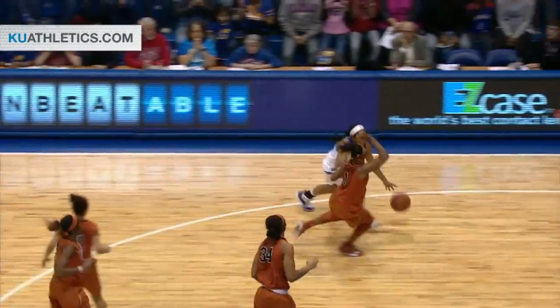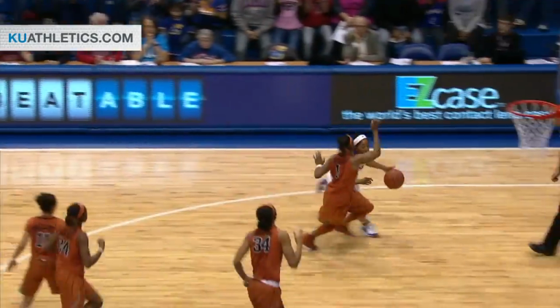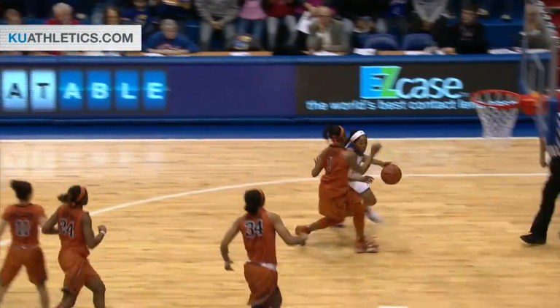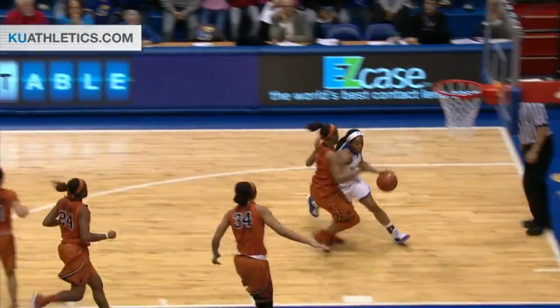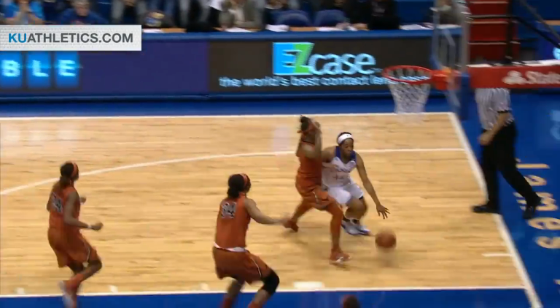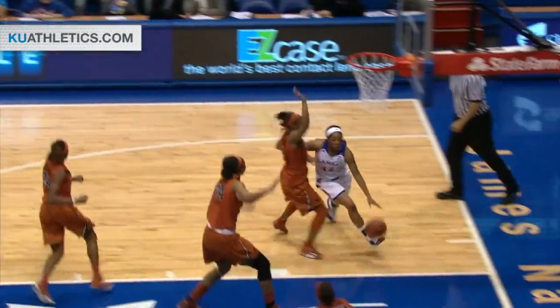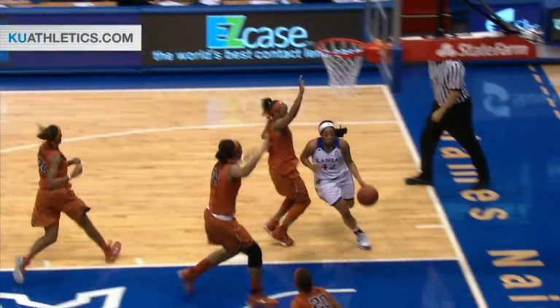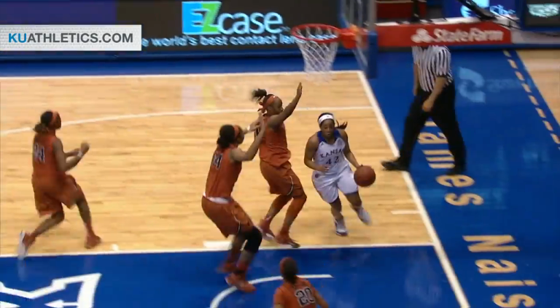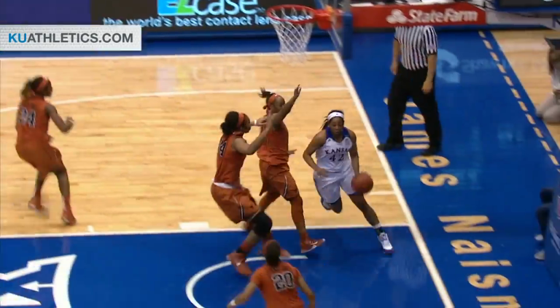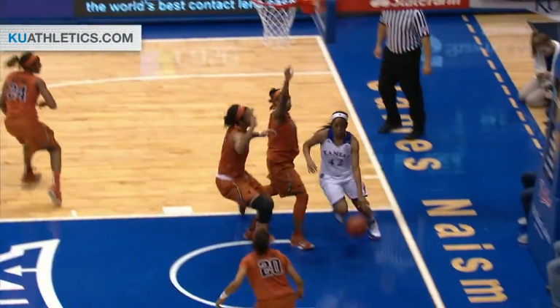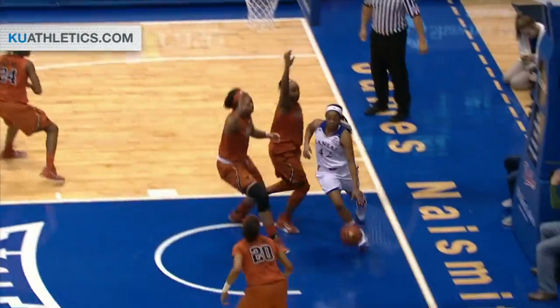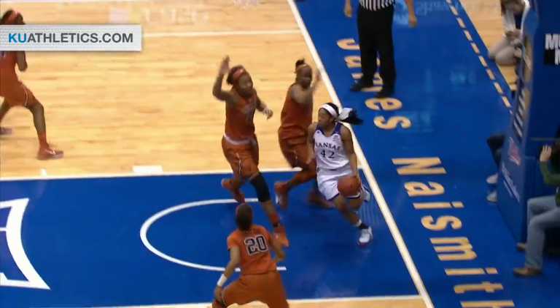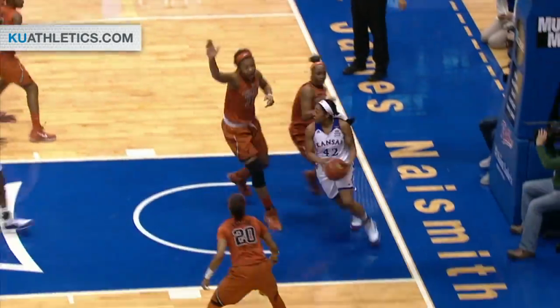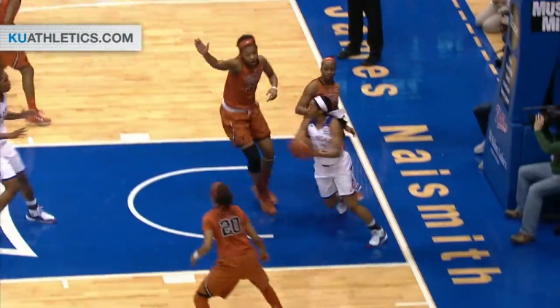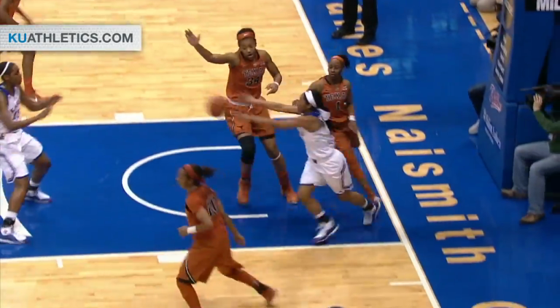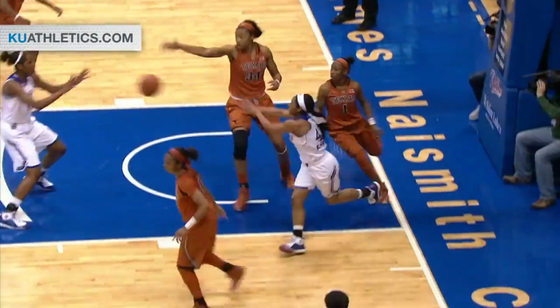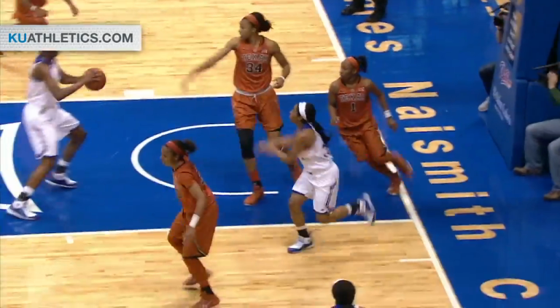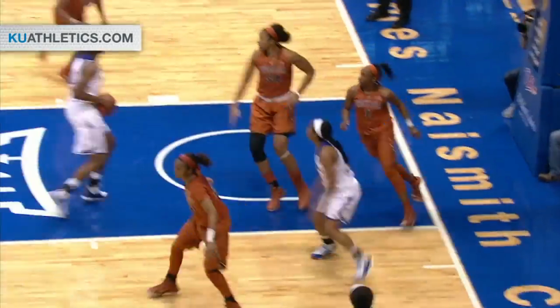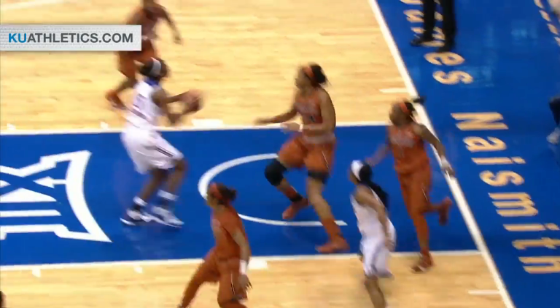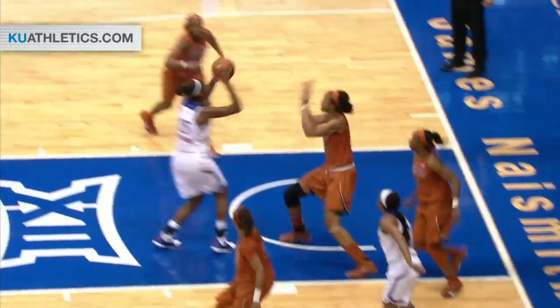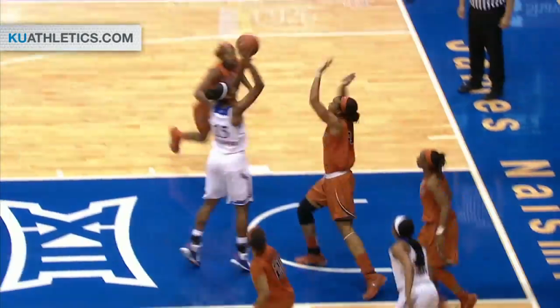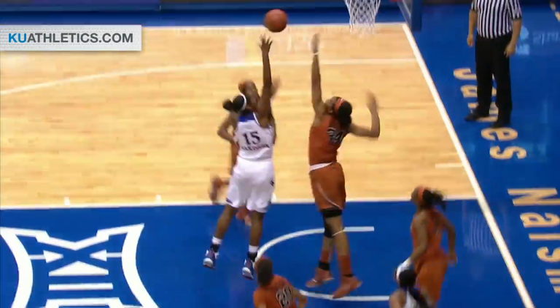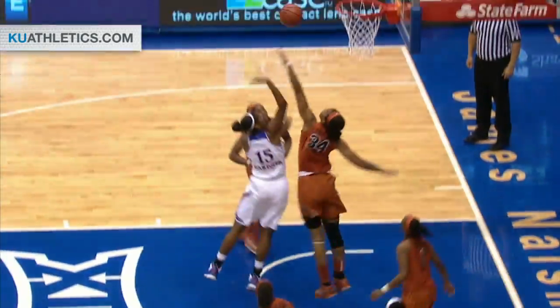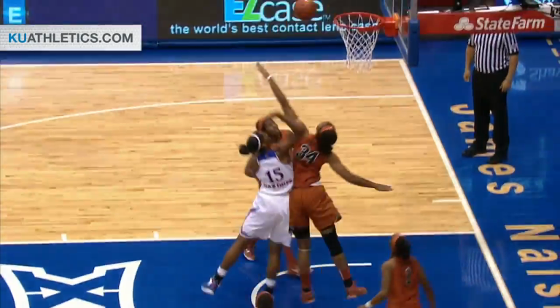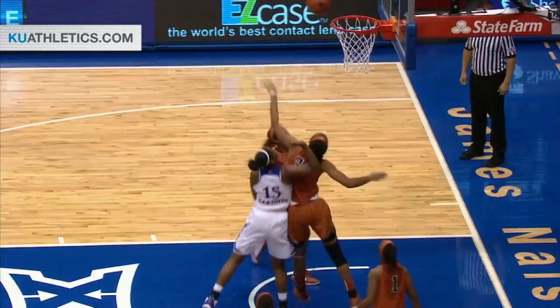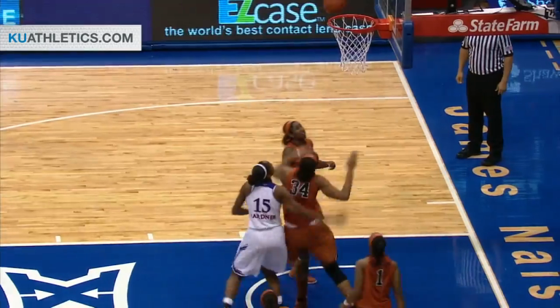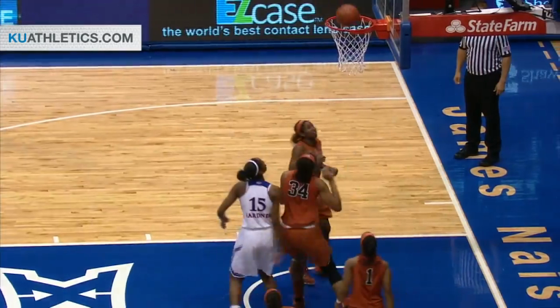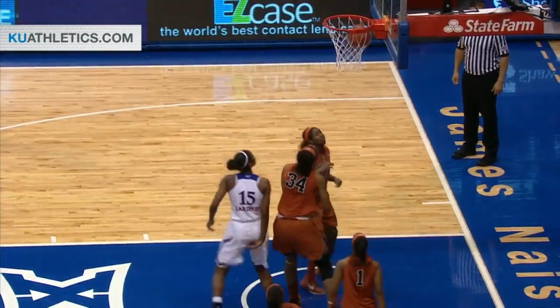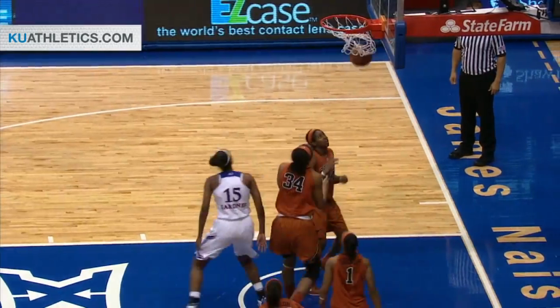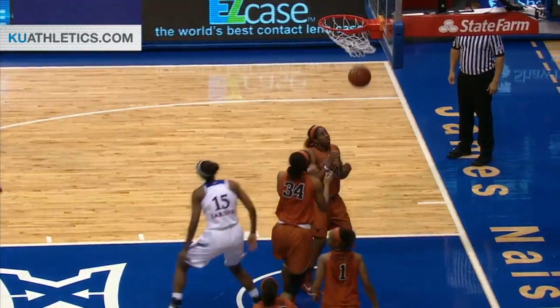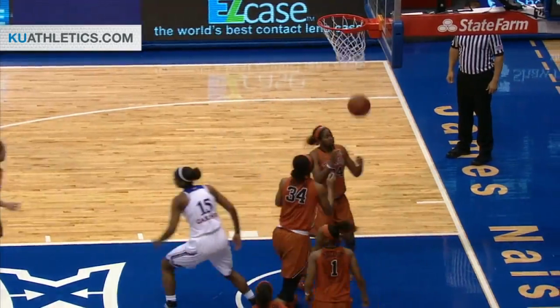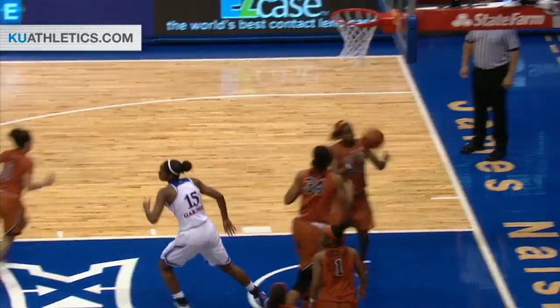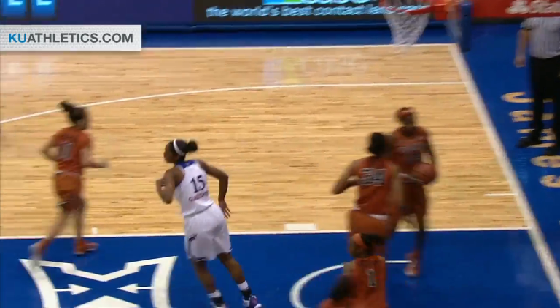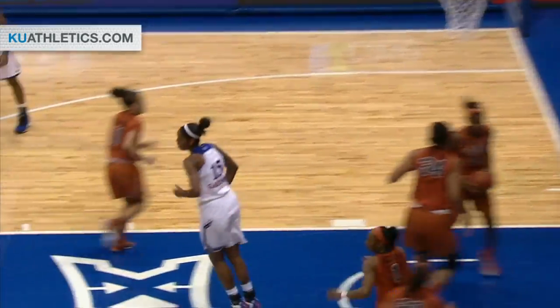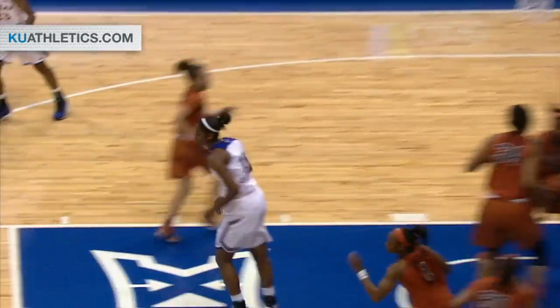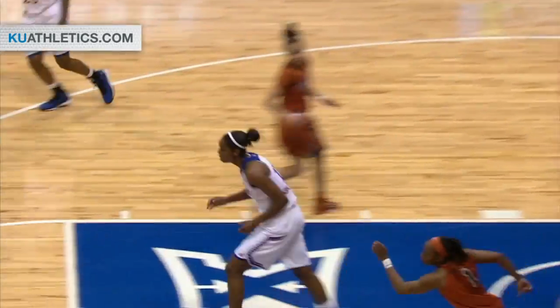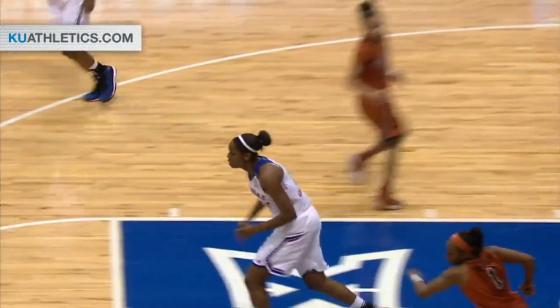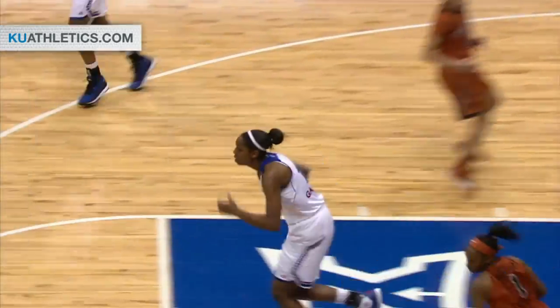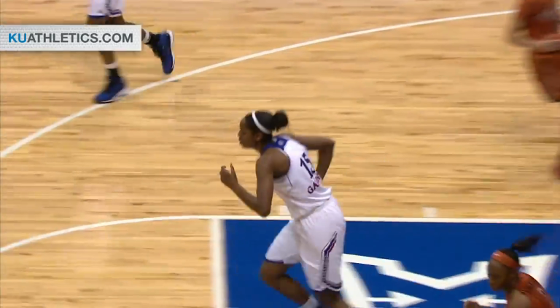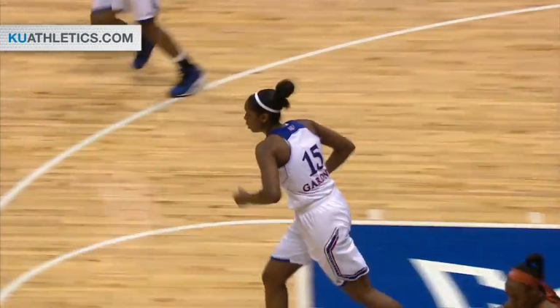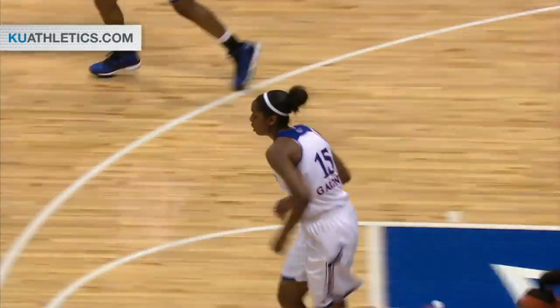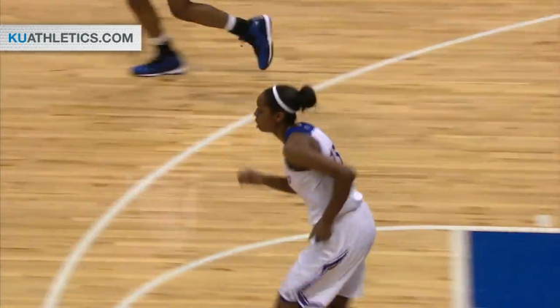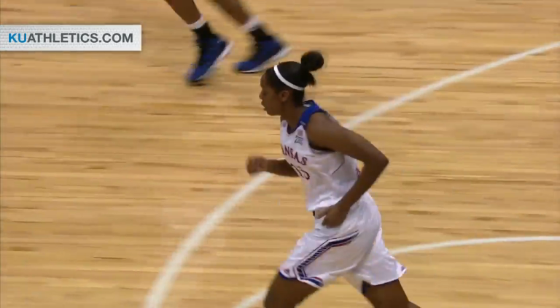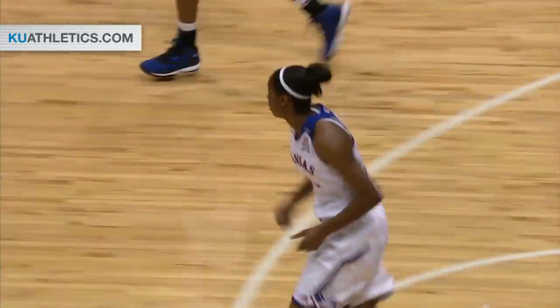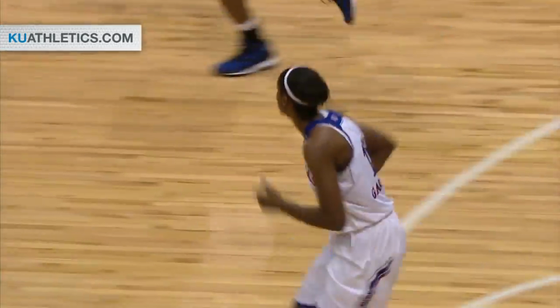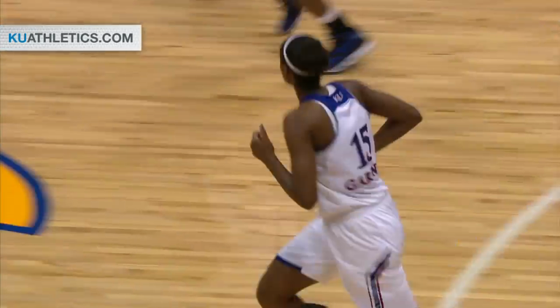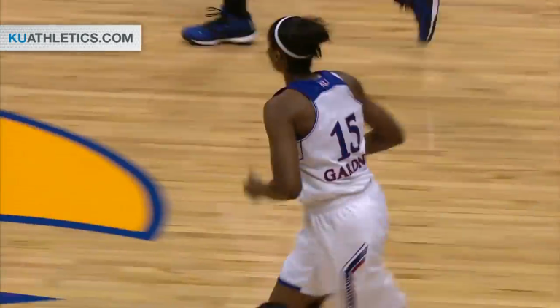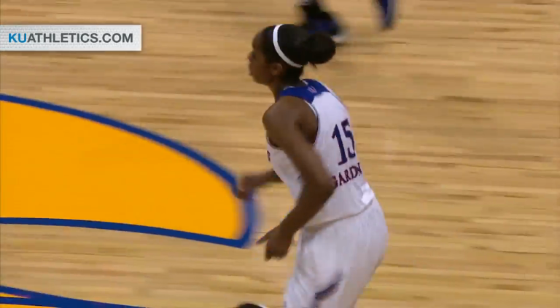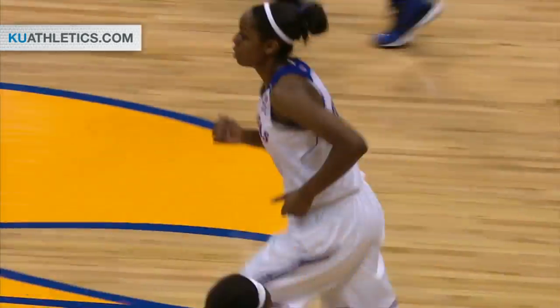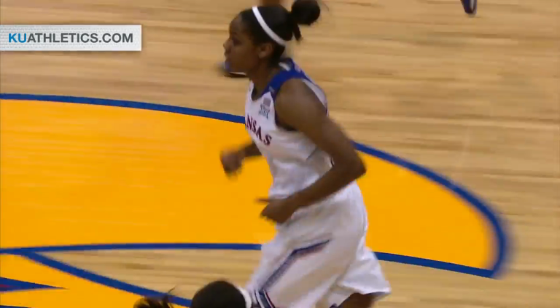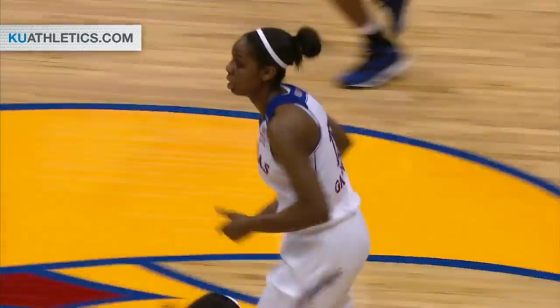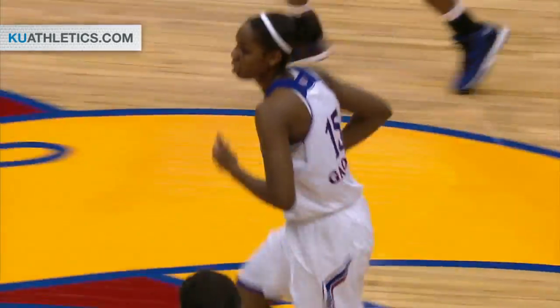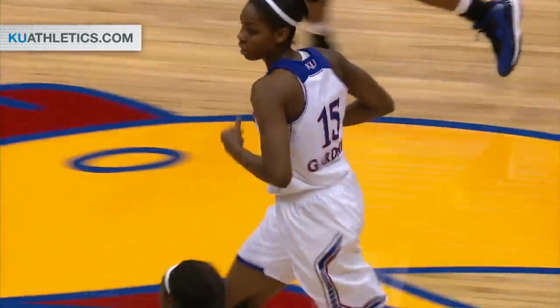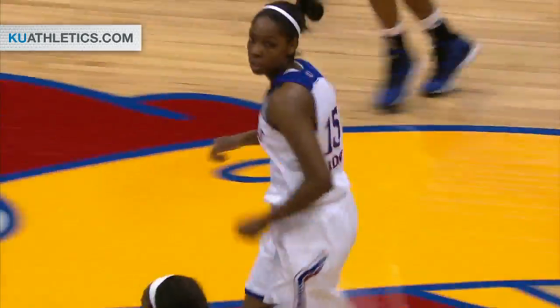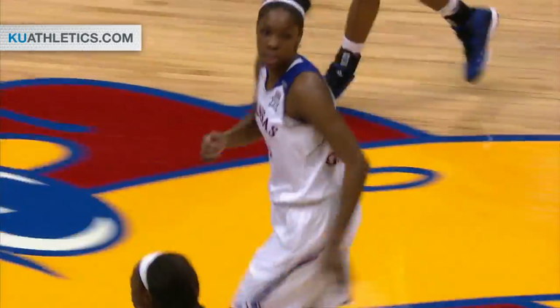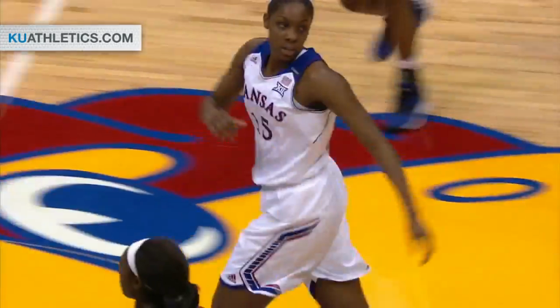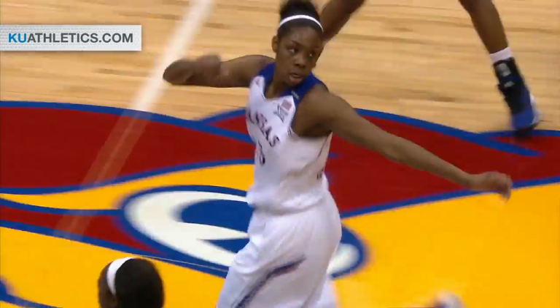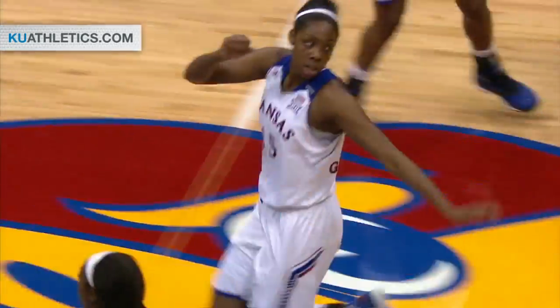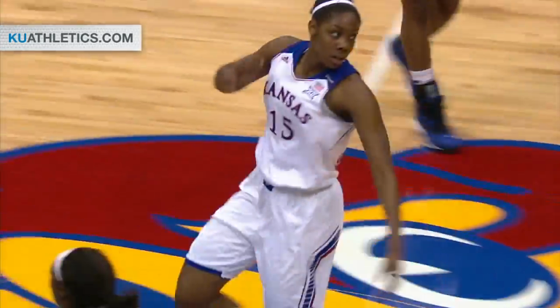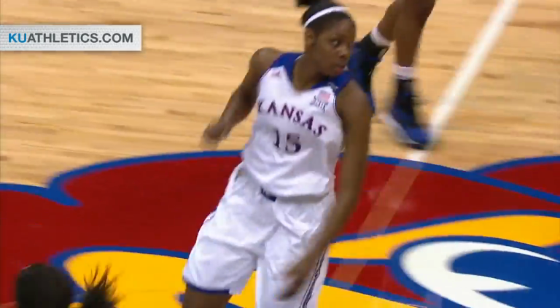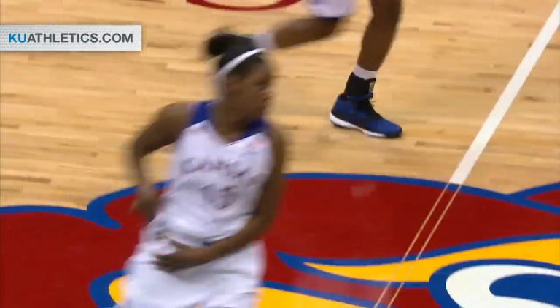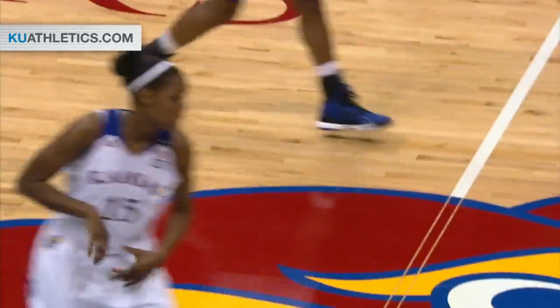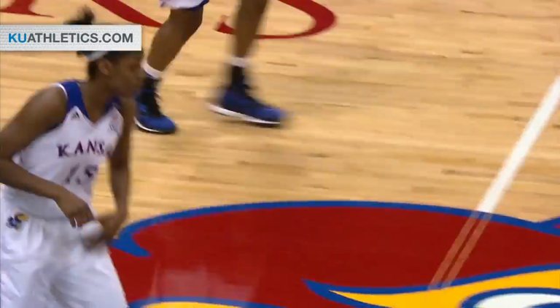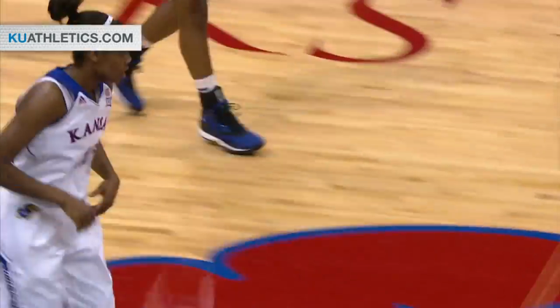Knight trailing down the left side. She's on the dribble, gets it into the middle, and Chelsea Gardner with the little shot in the lane.